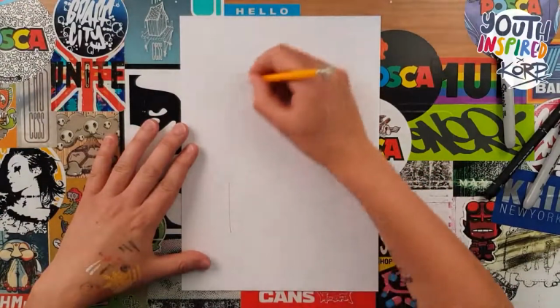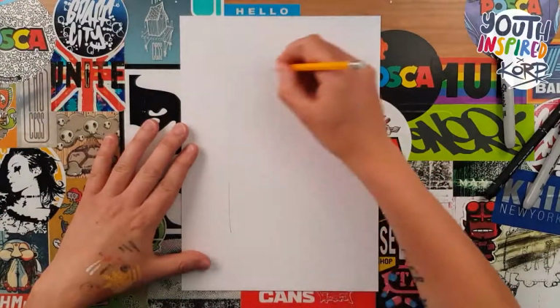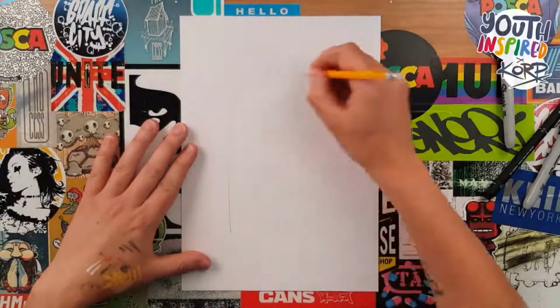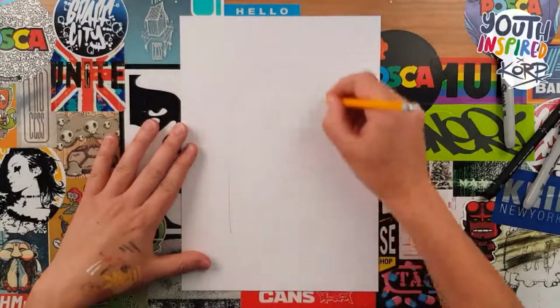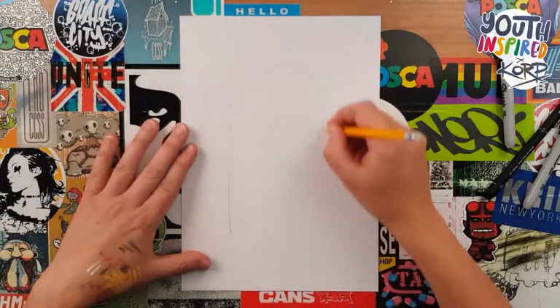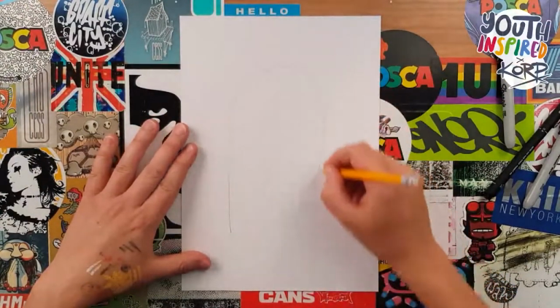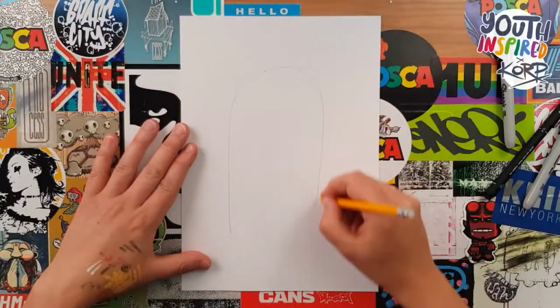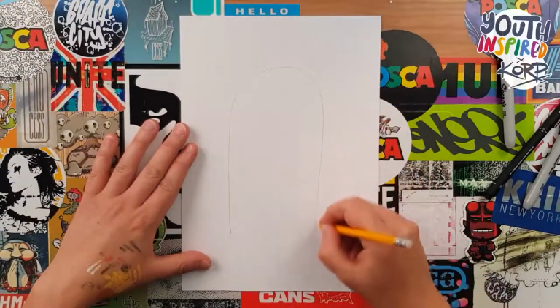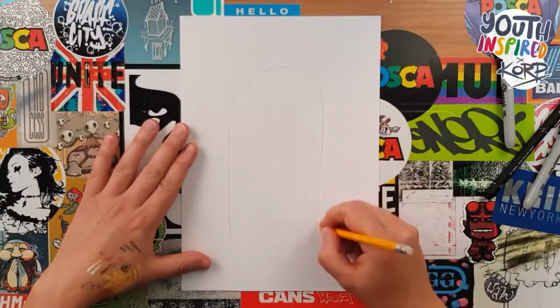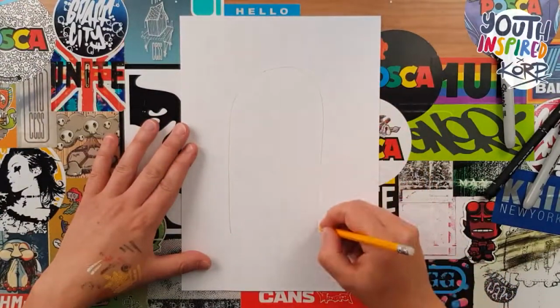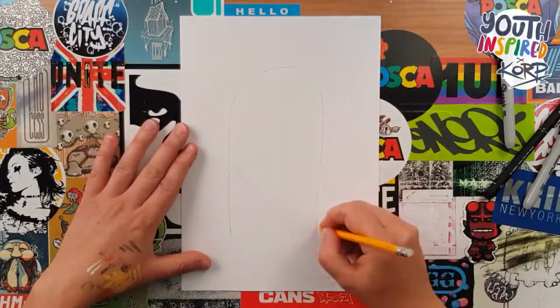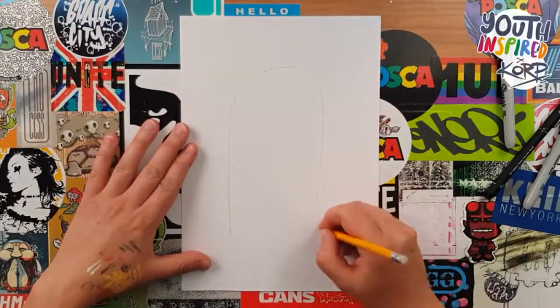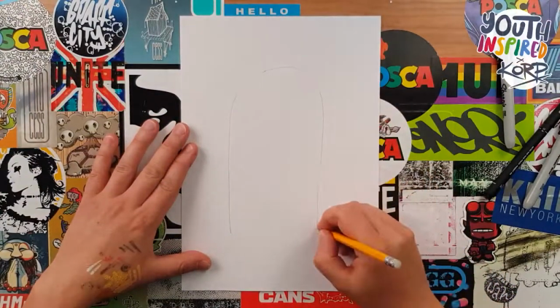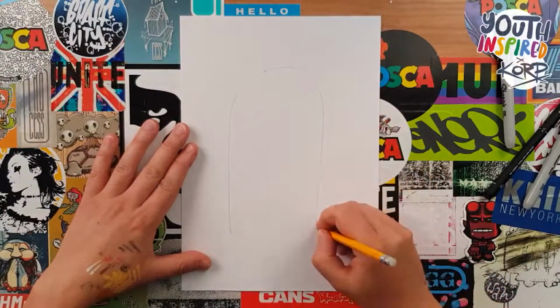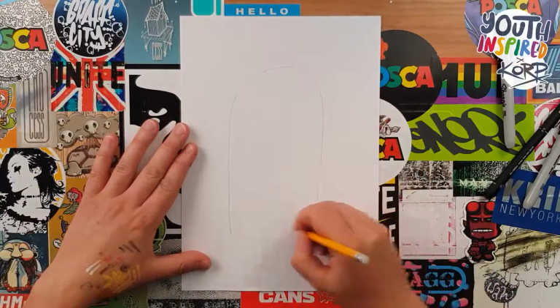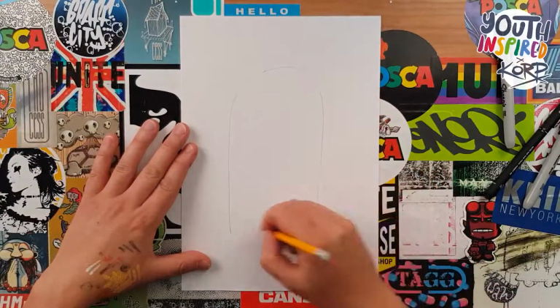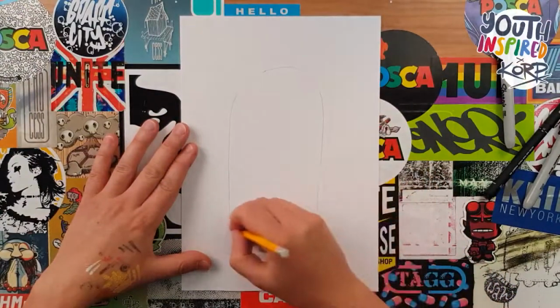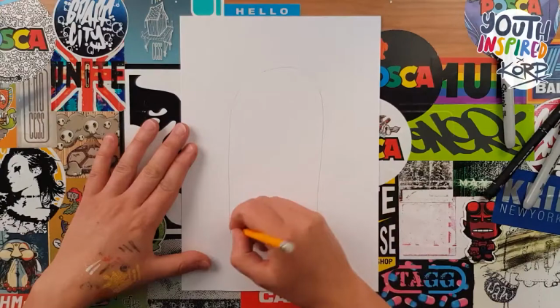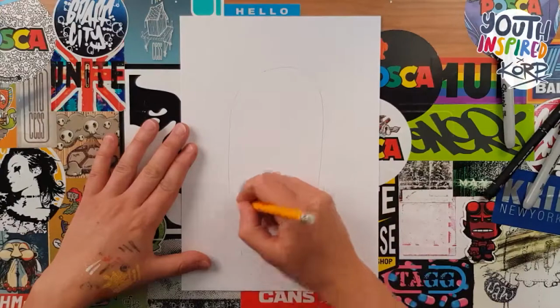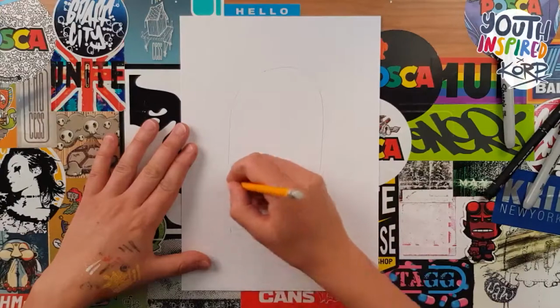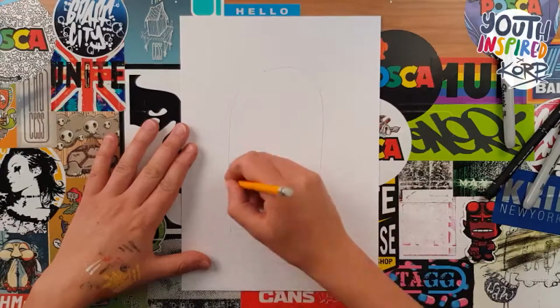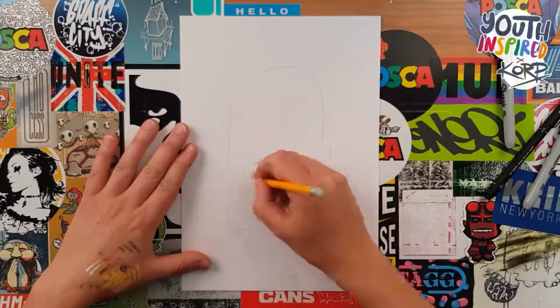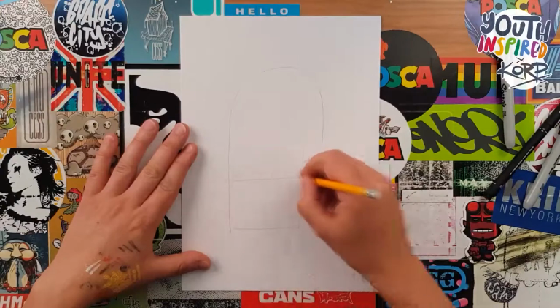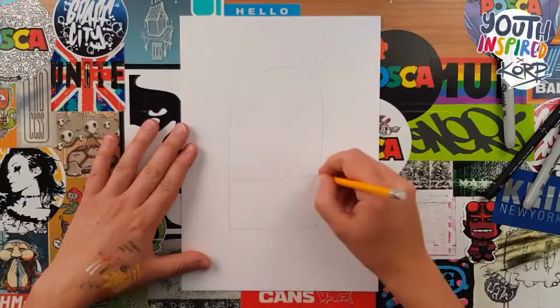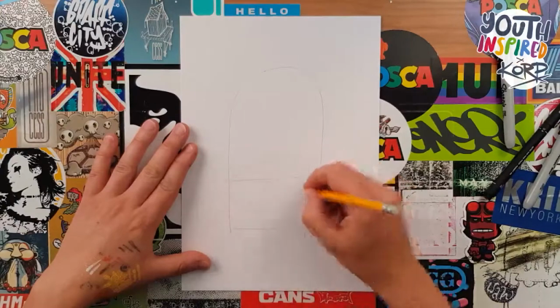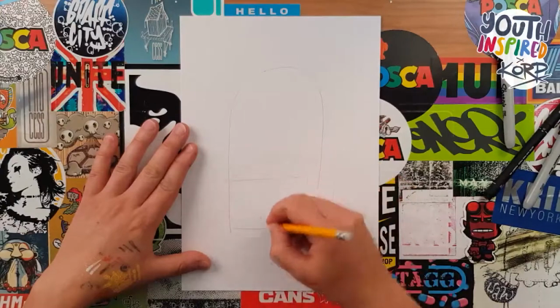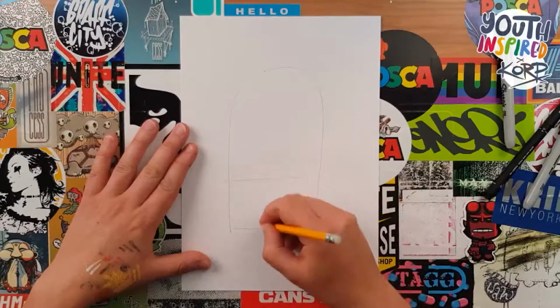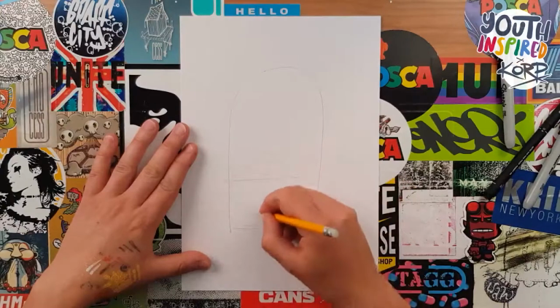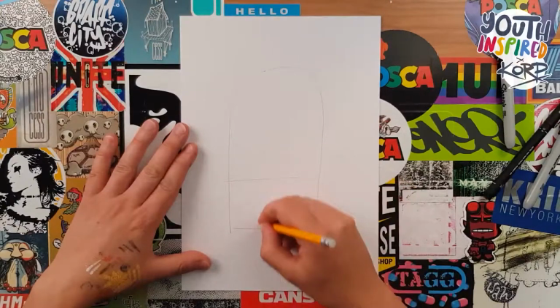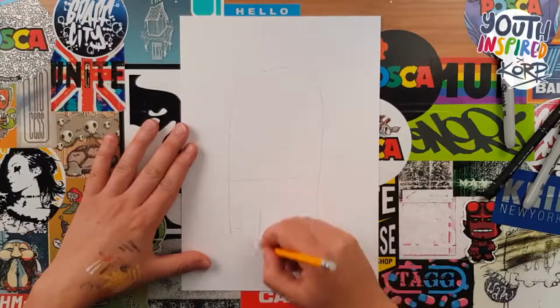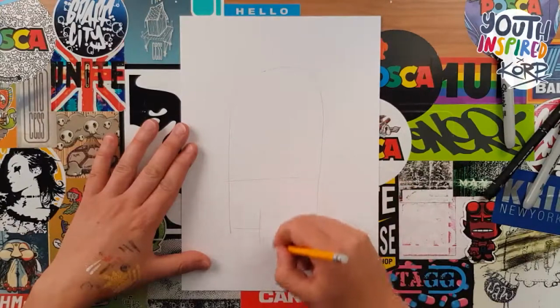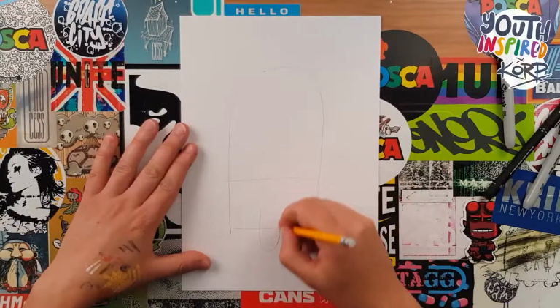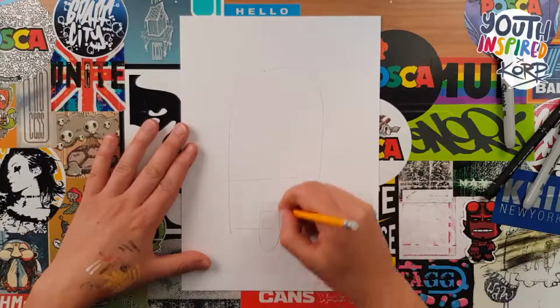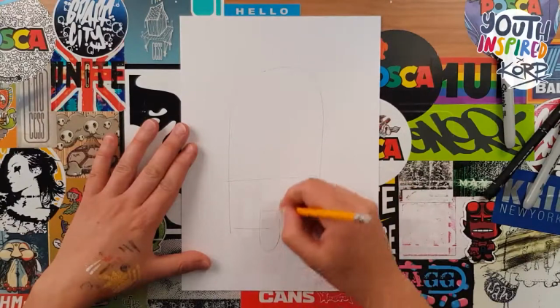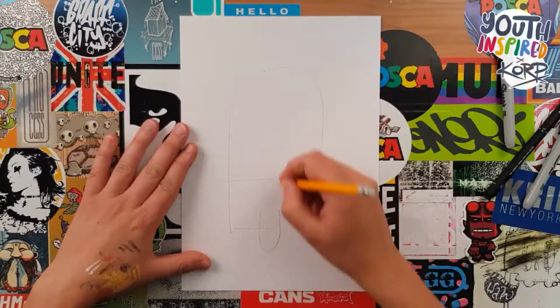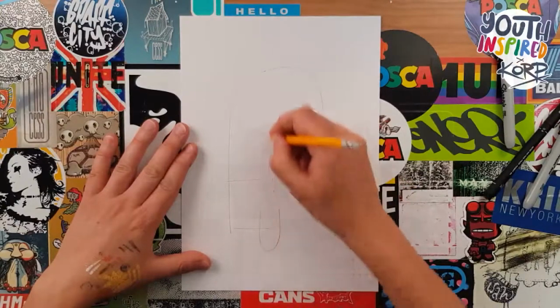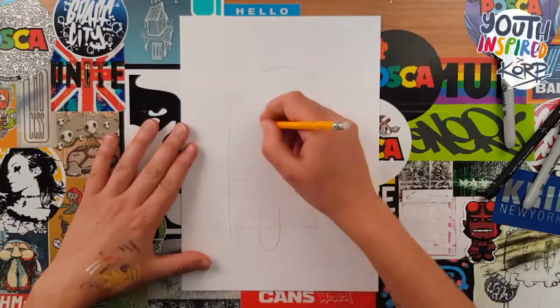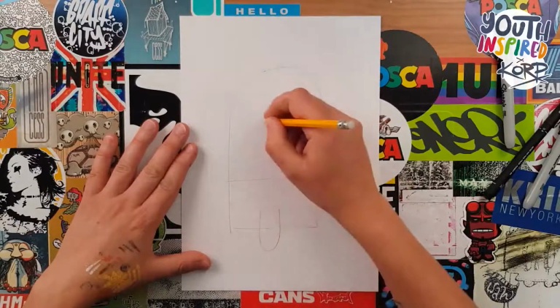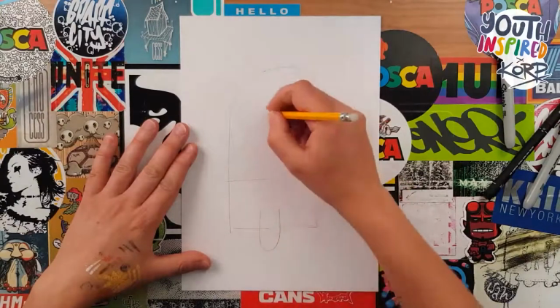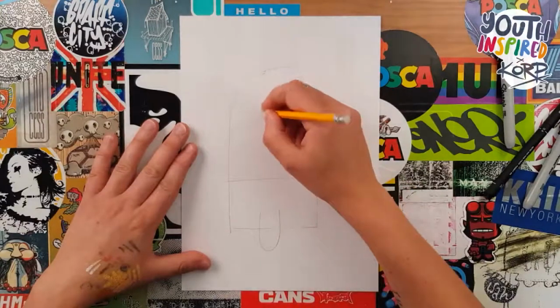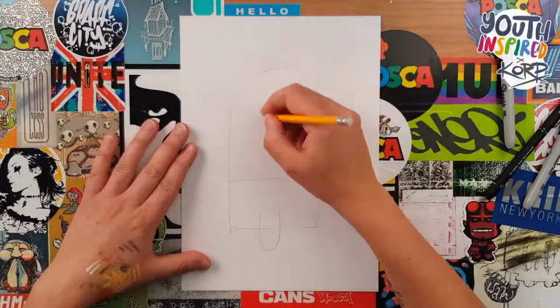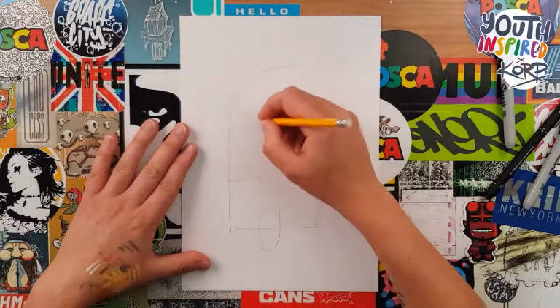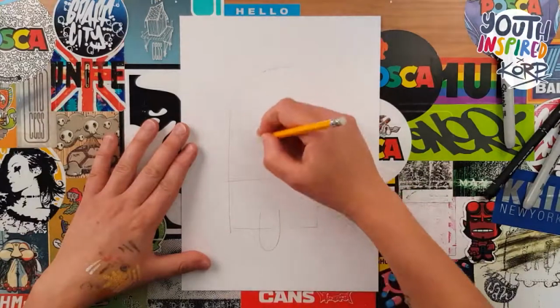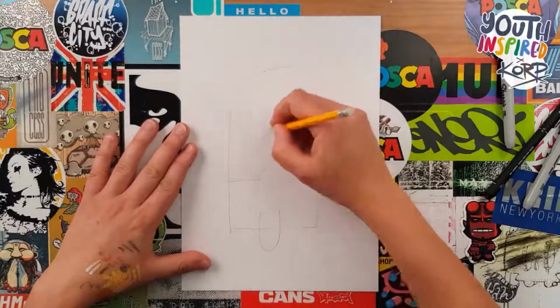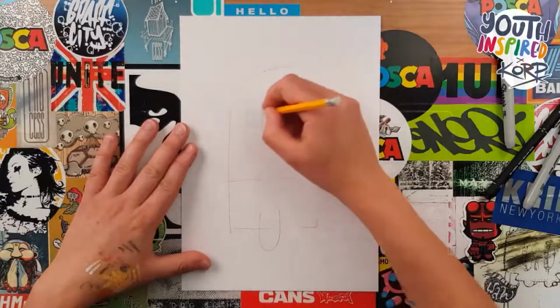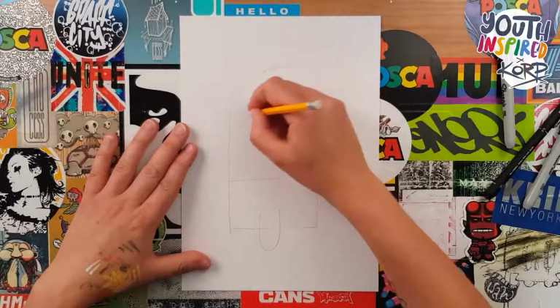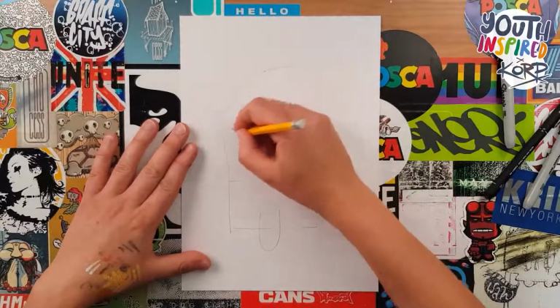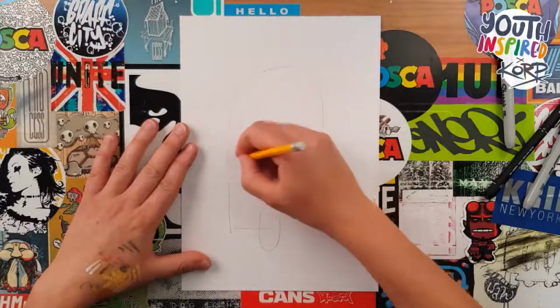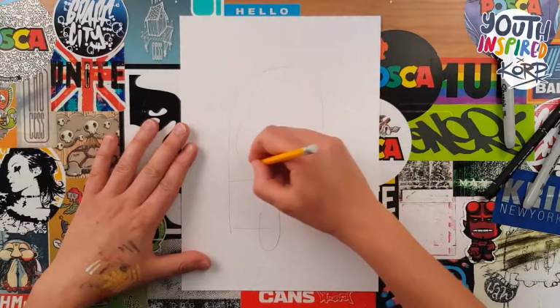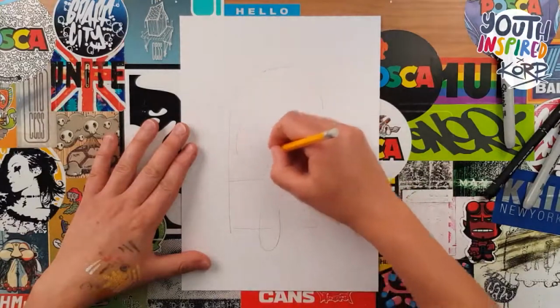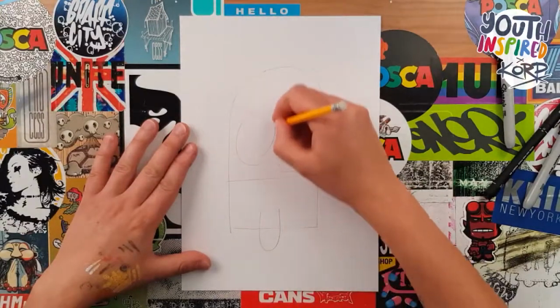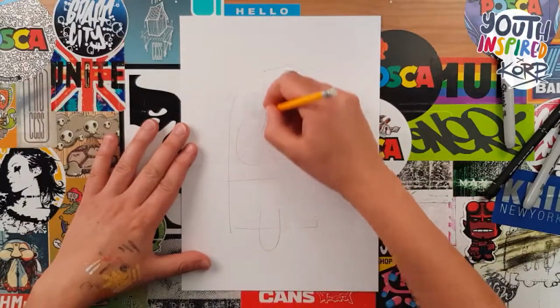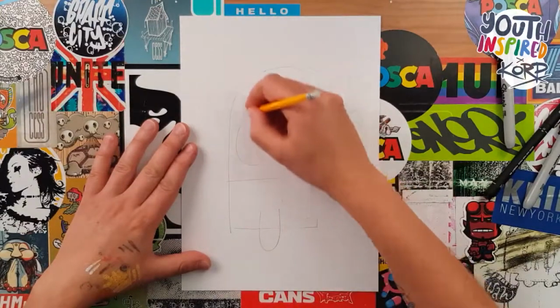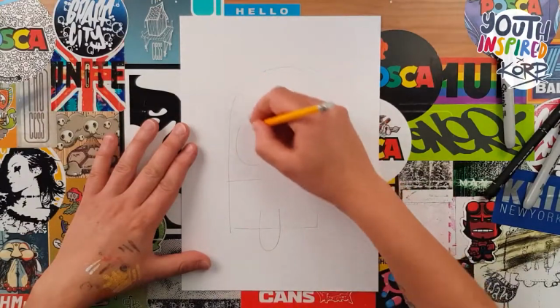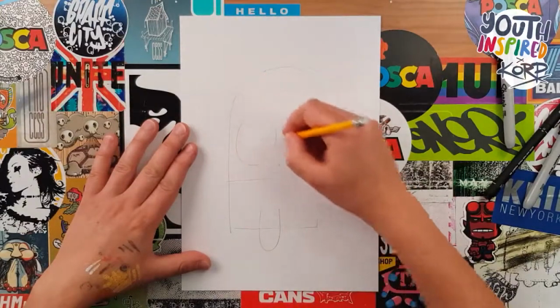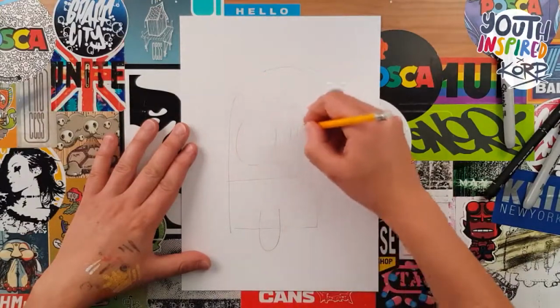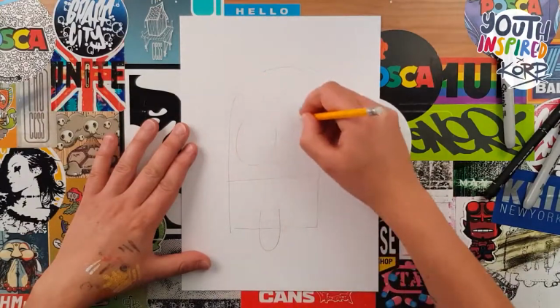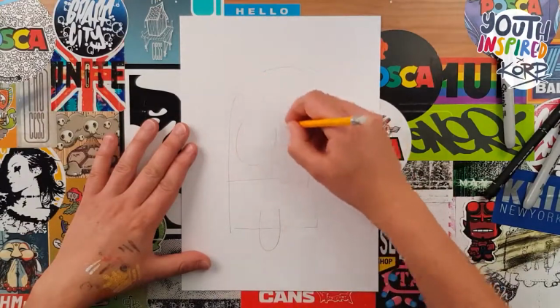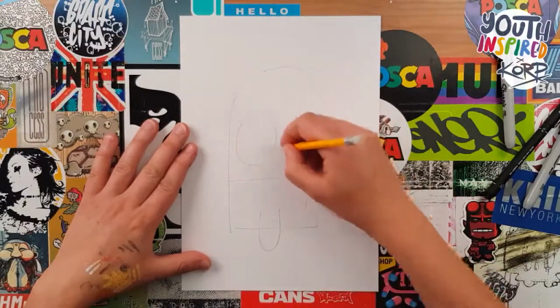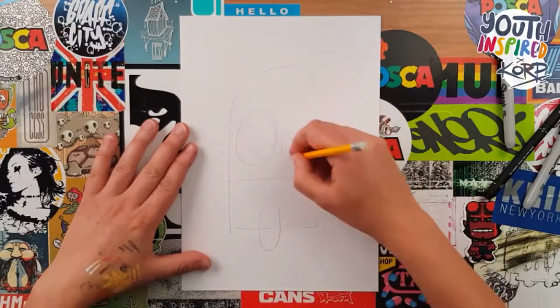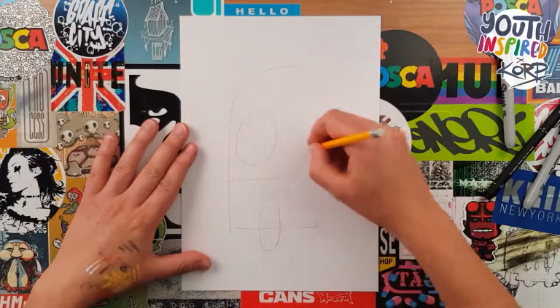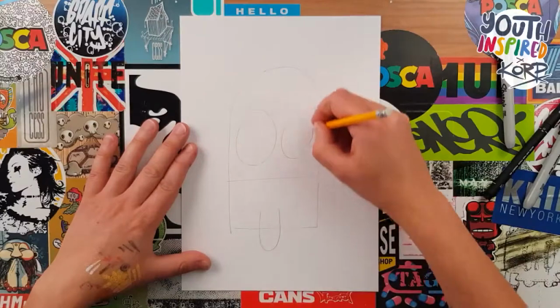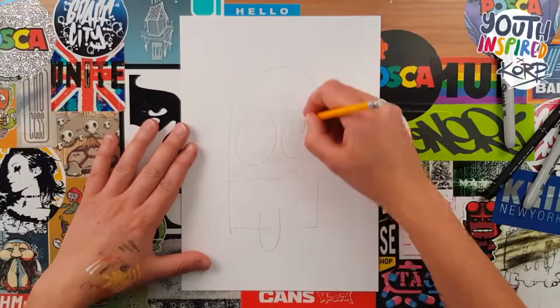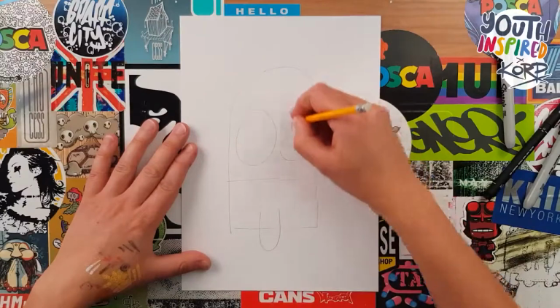First of all, start with a pencil. You want to draw like a big N shape, a couple of lines down the bottom, a lollipop stick, one big eye and one little eye.